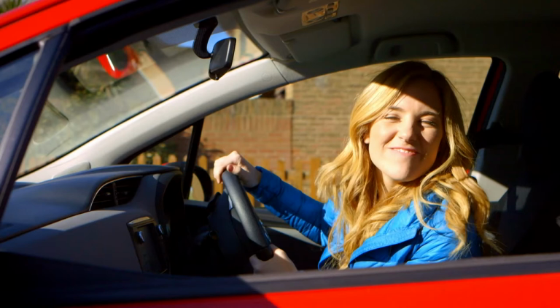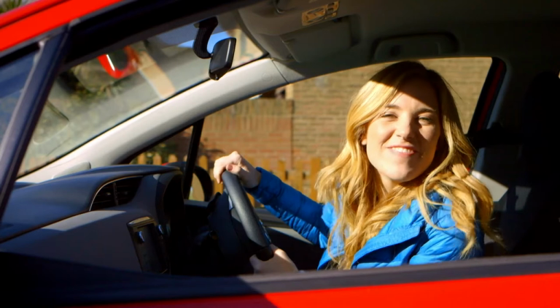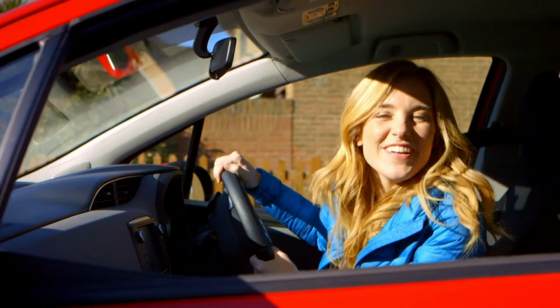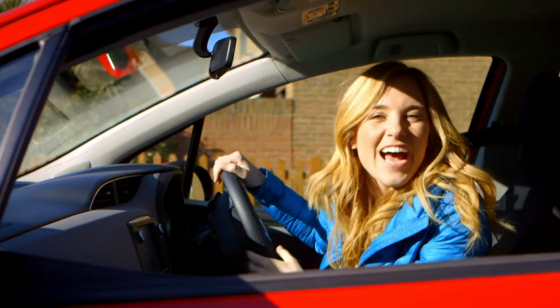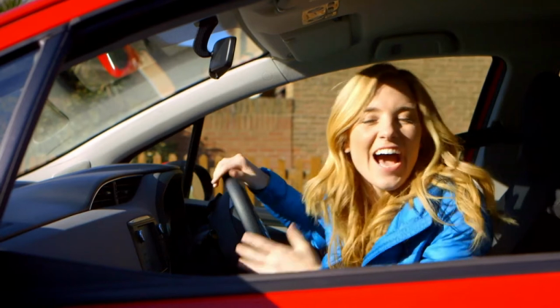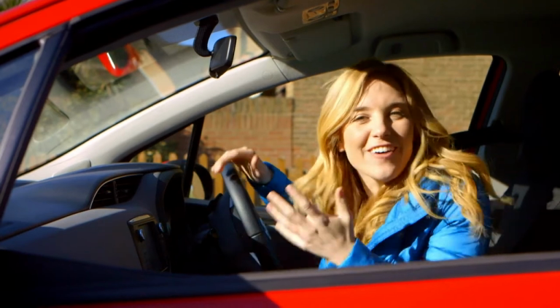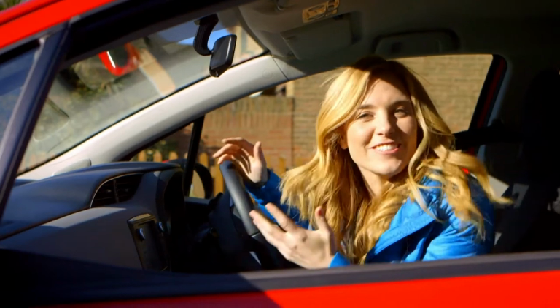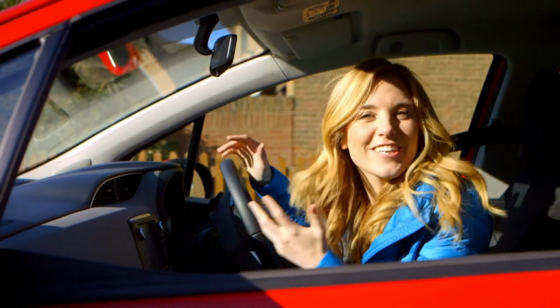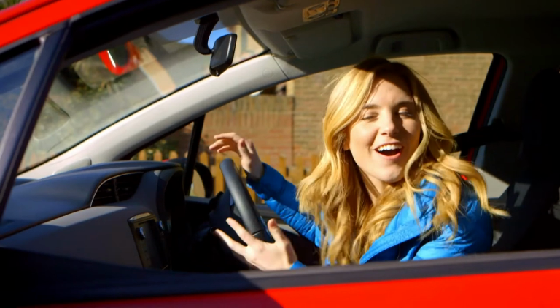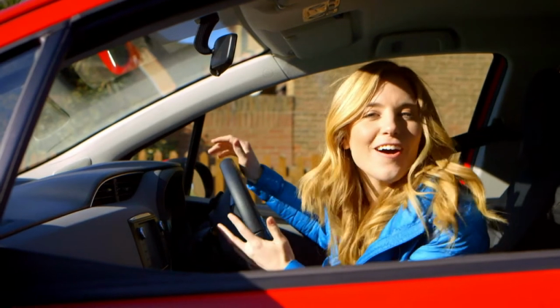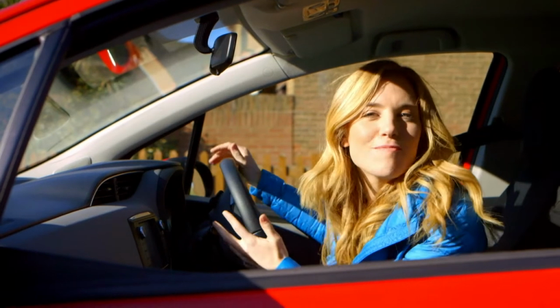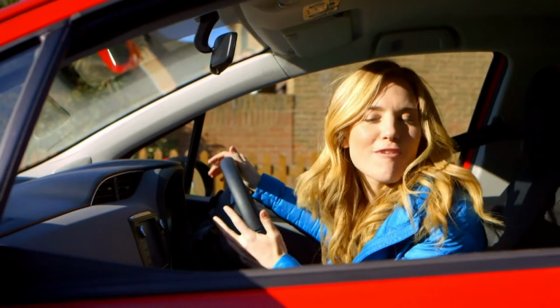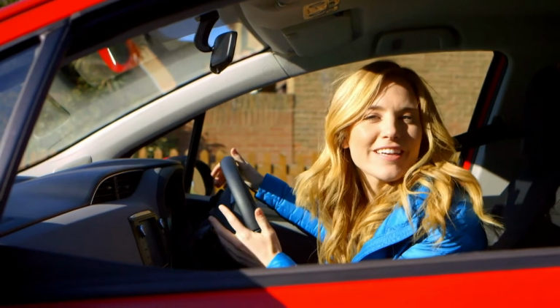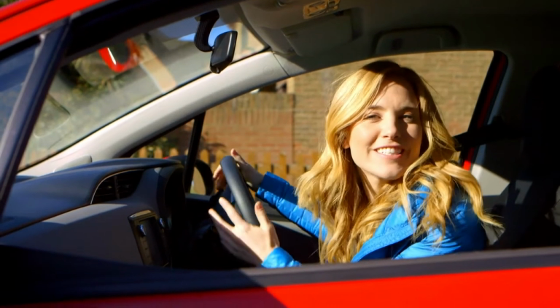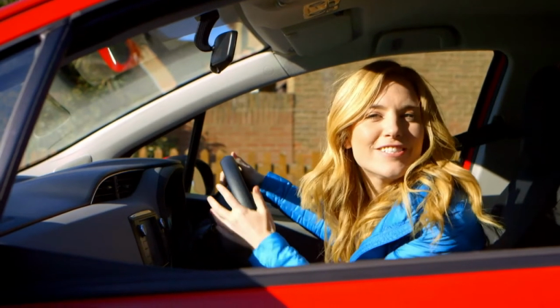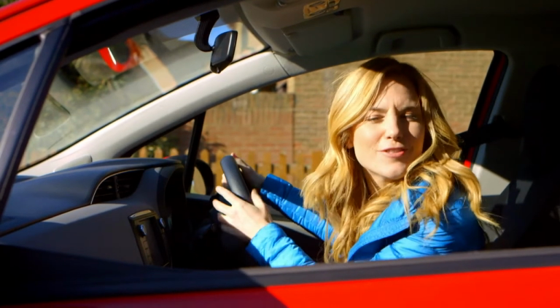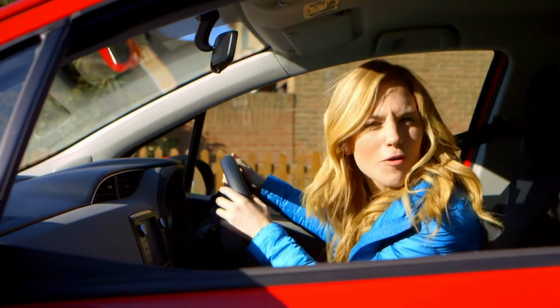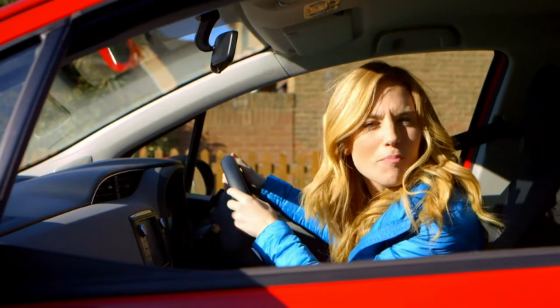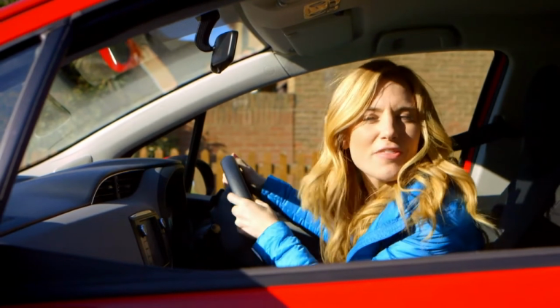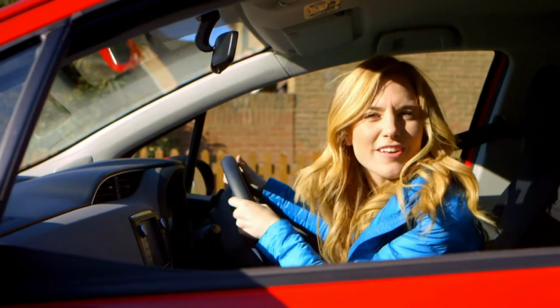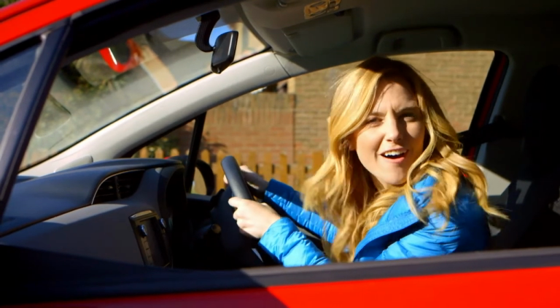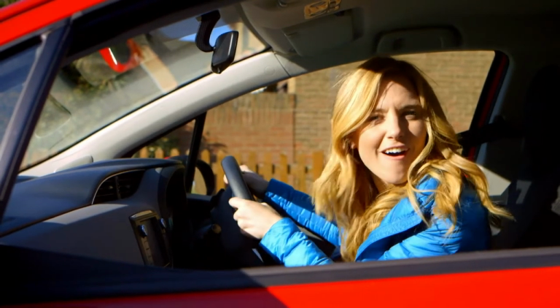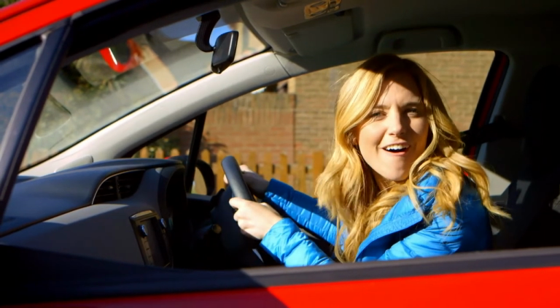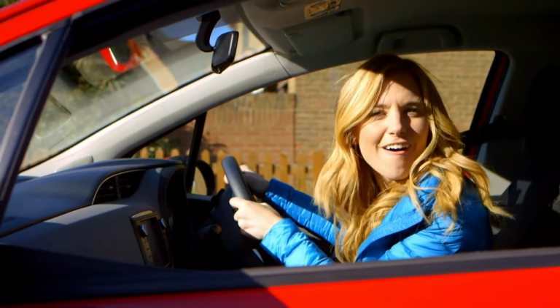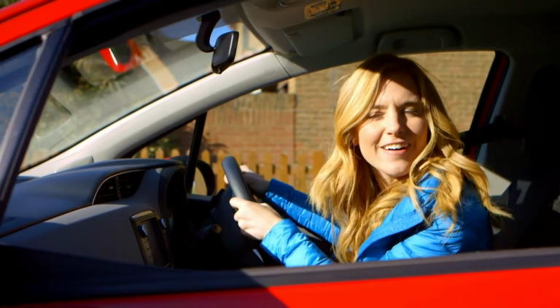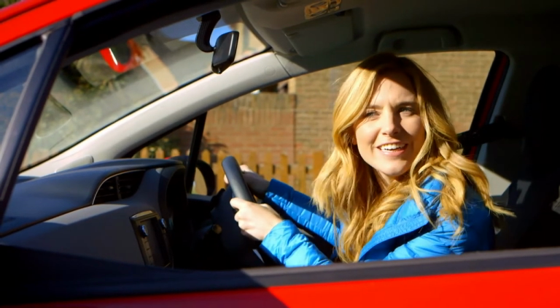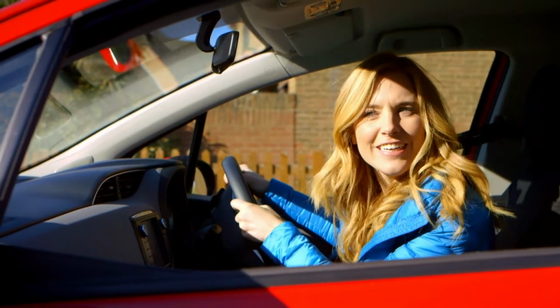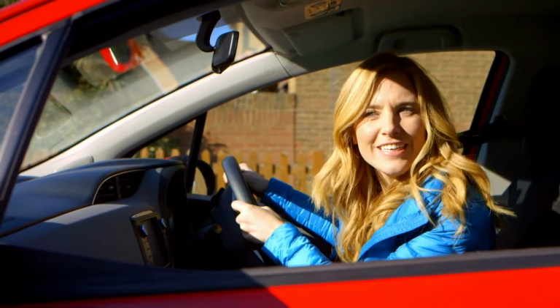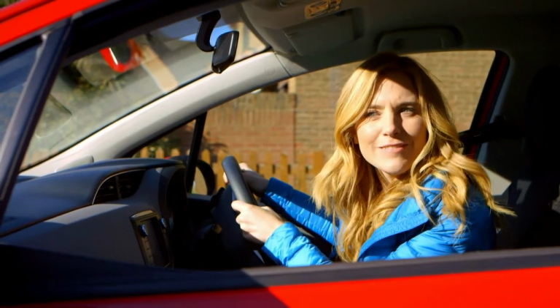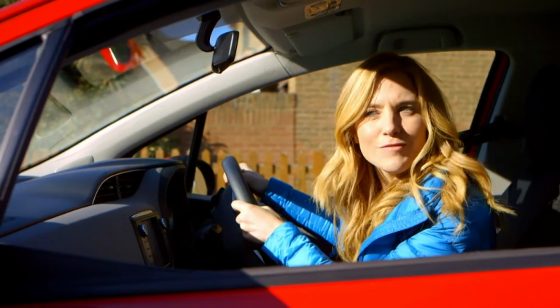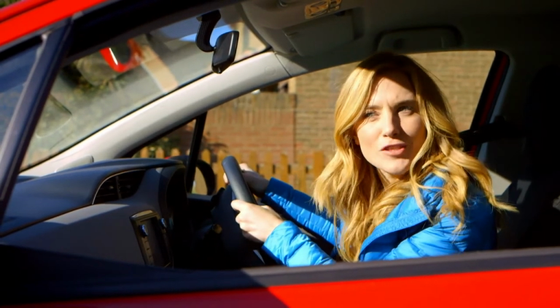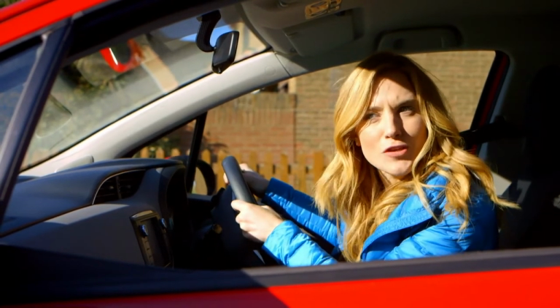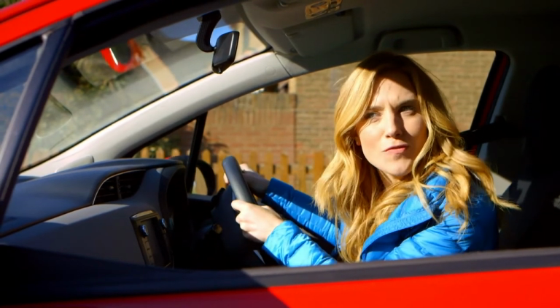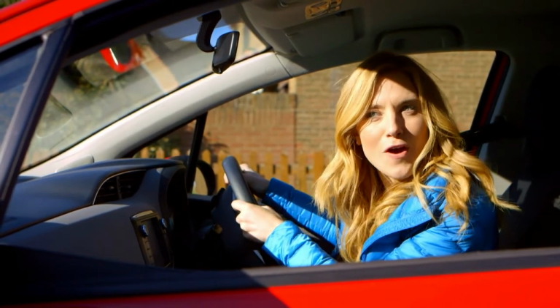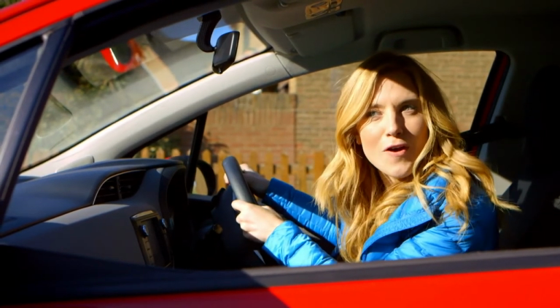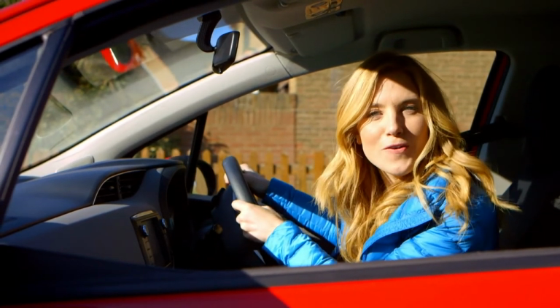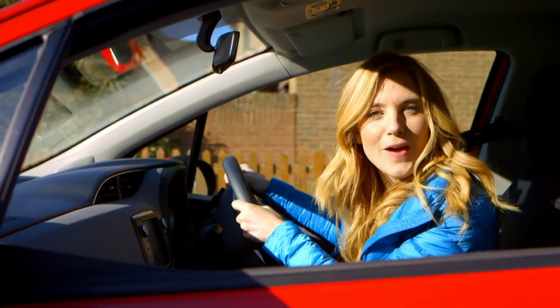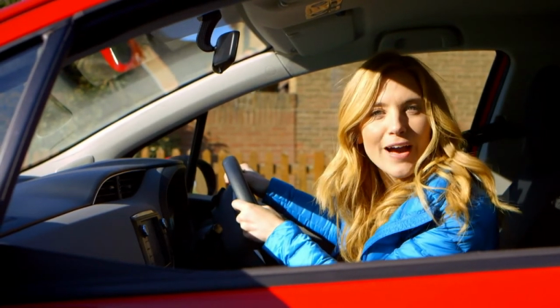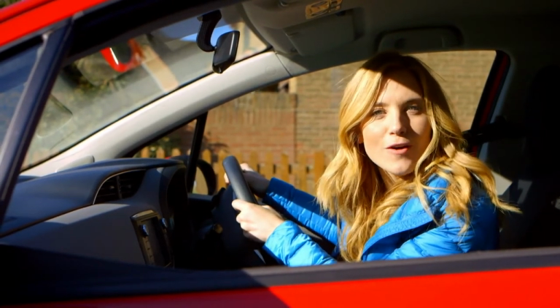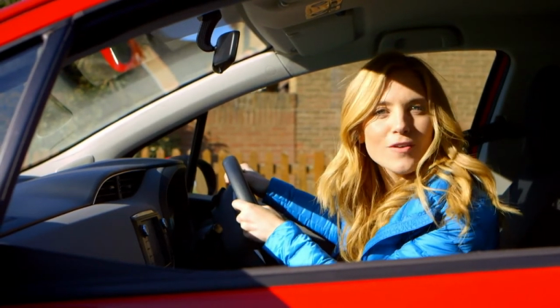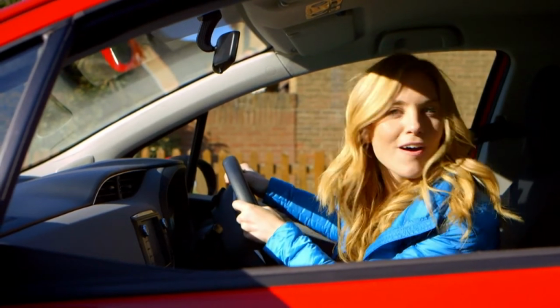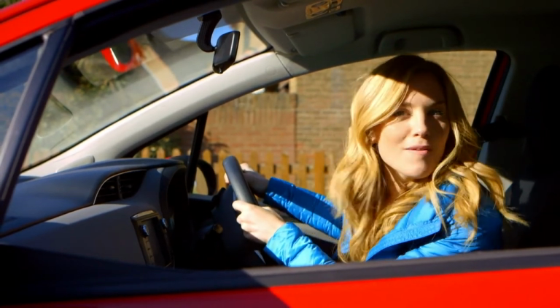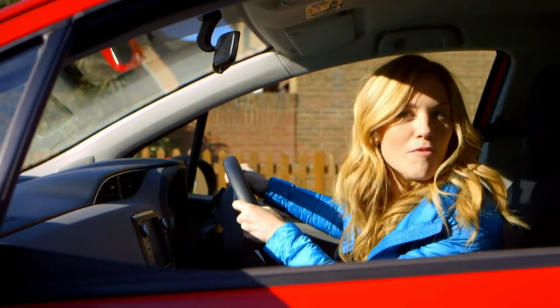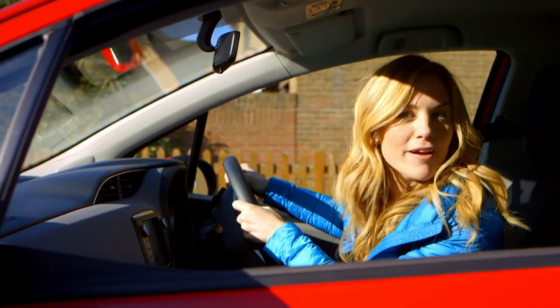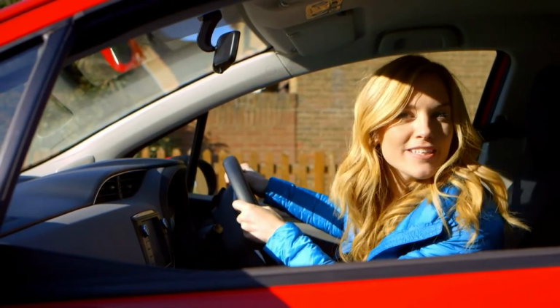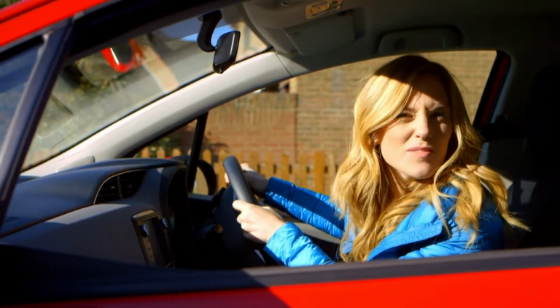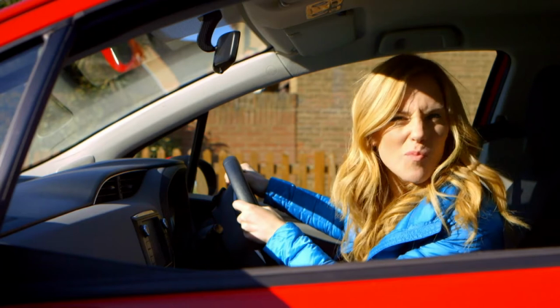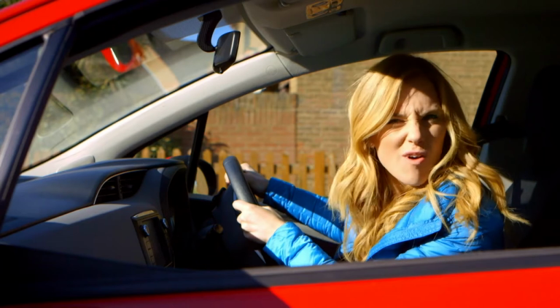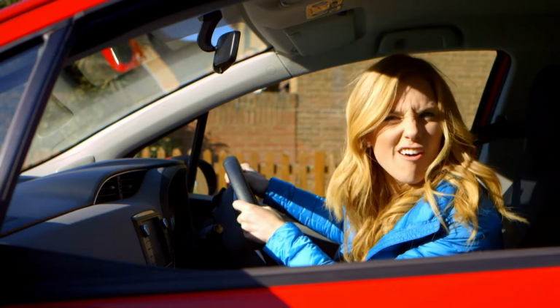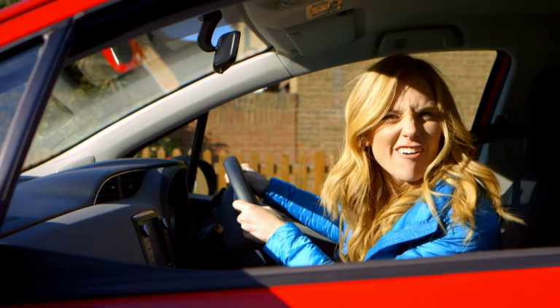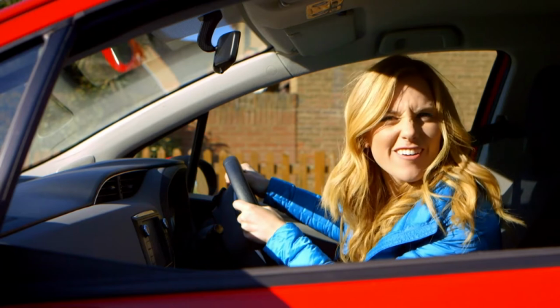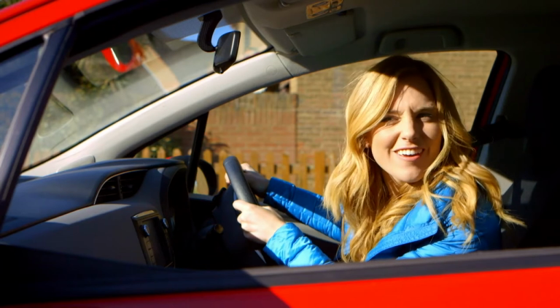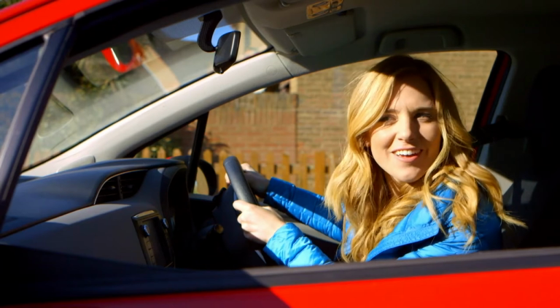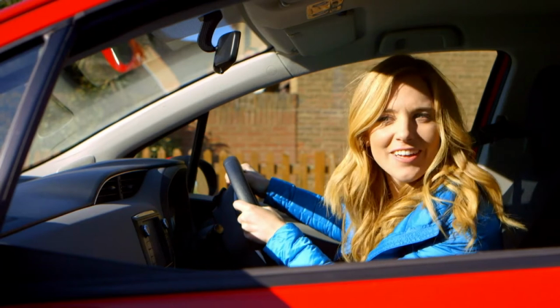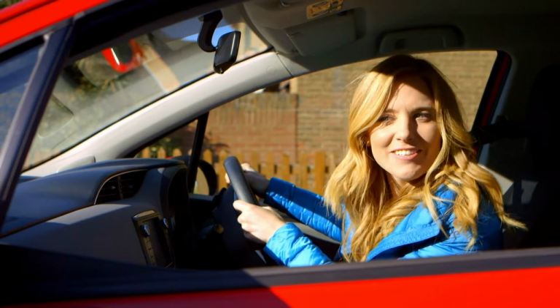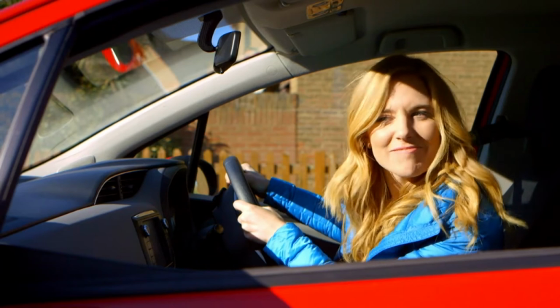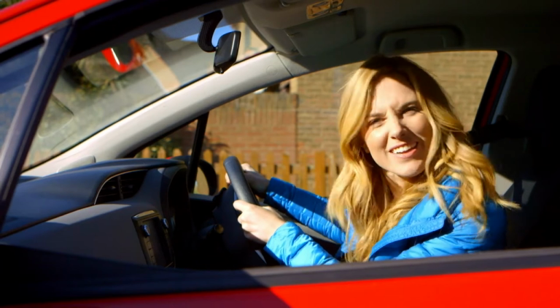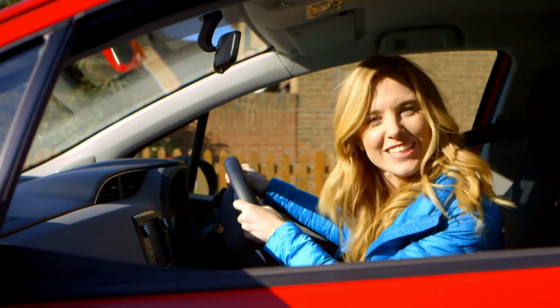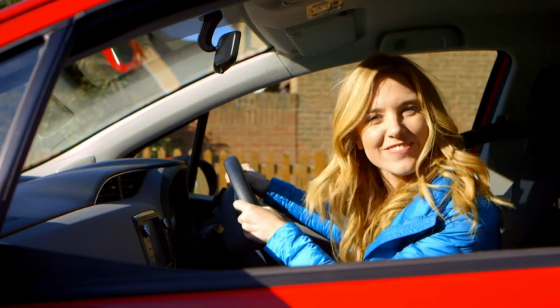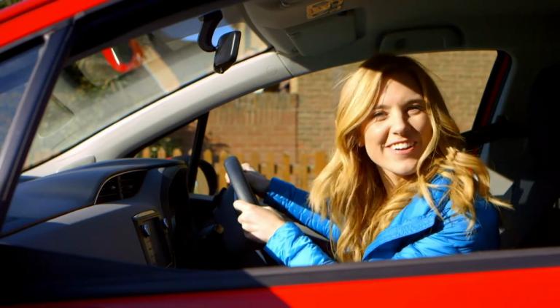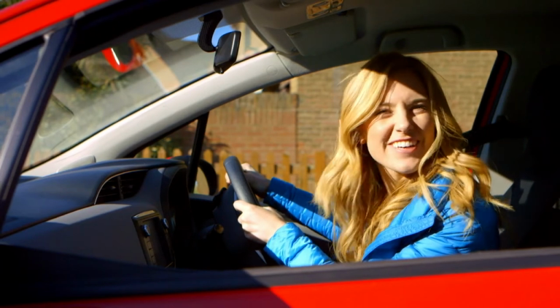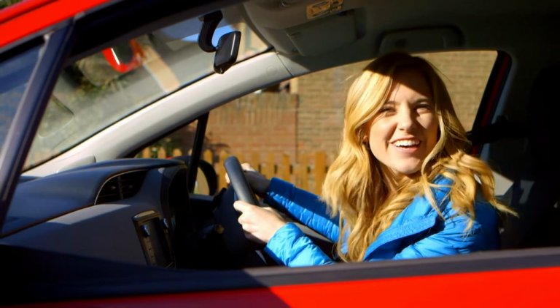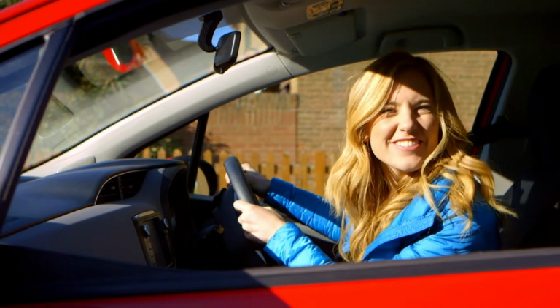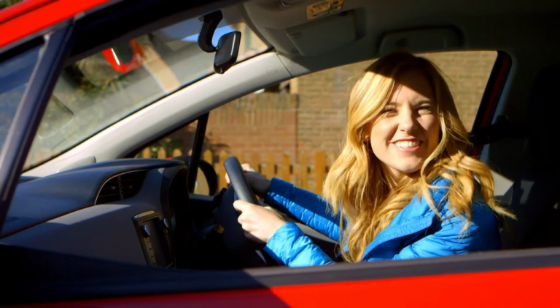But how do car brakes stop the car? Do you know how car brakes work? Let's find out.